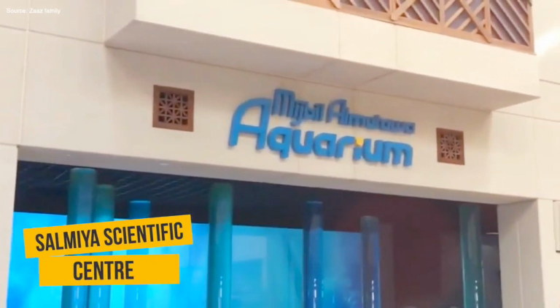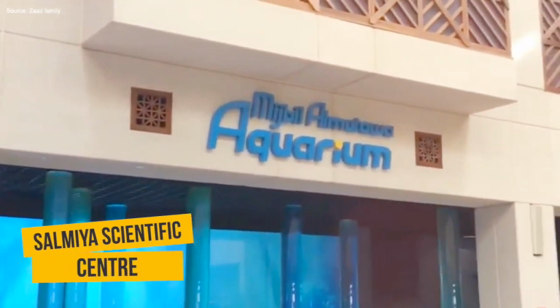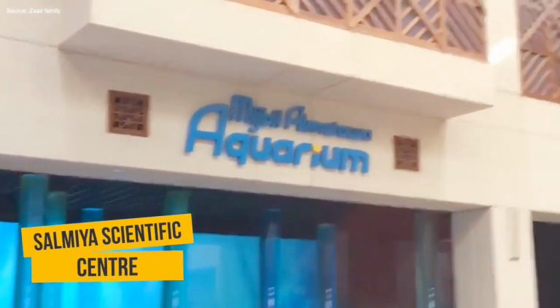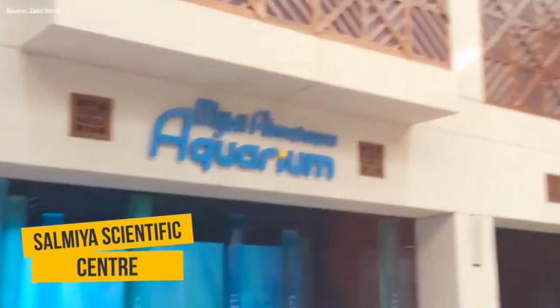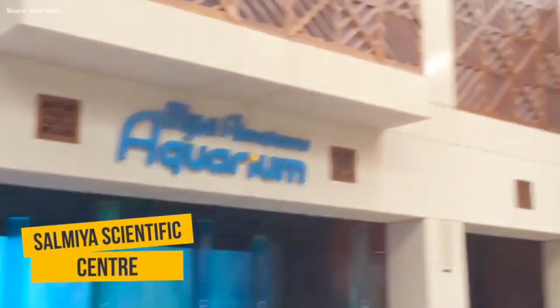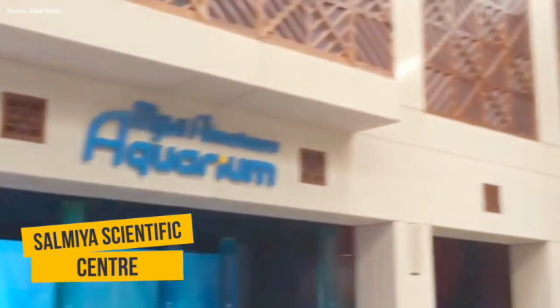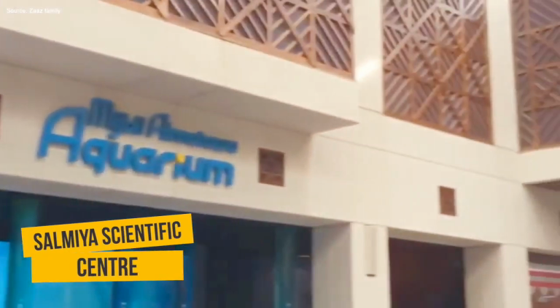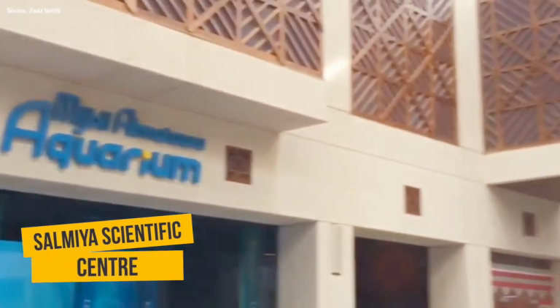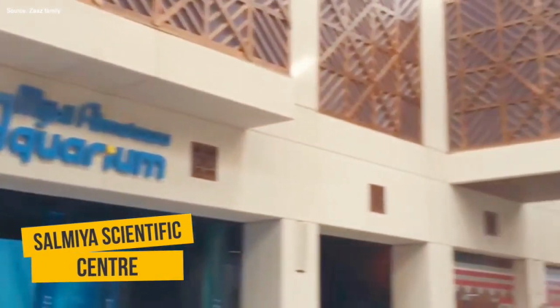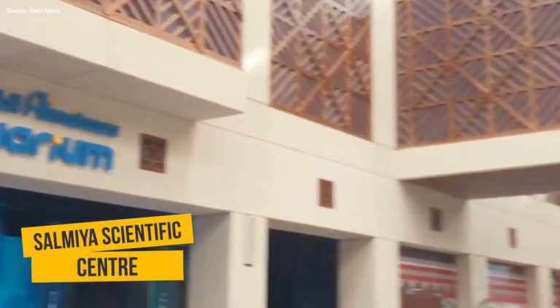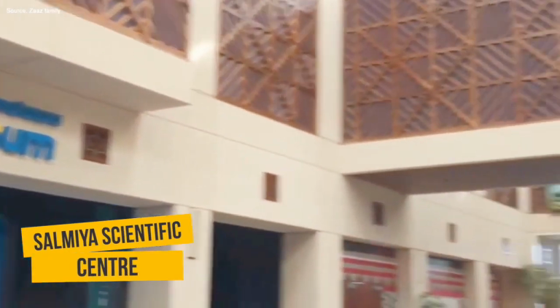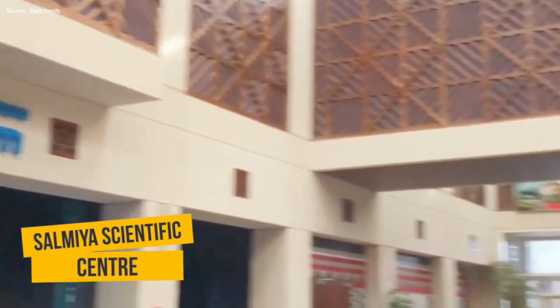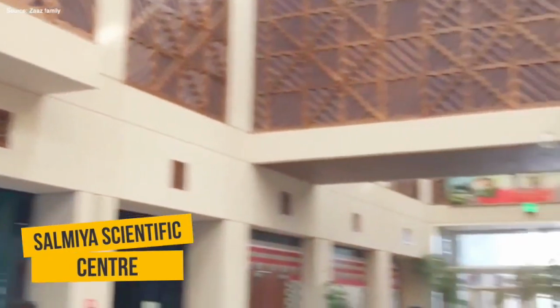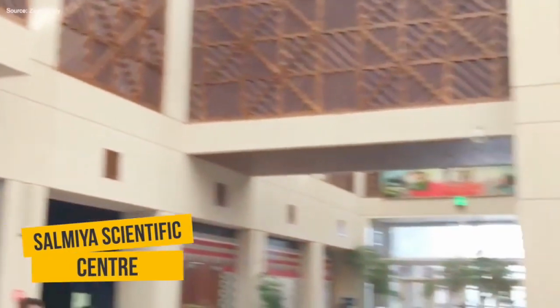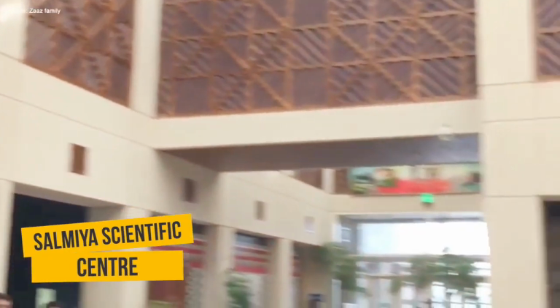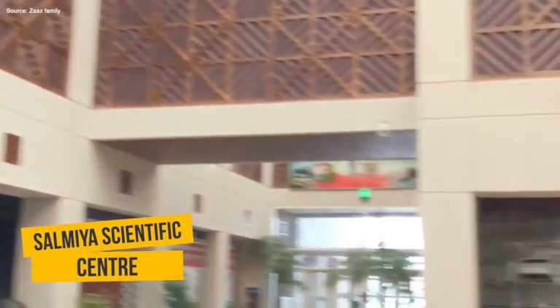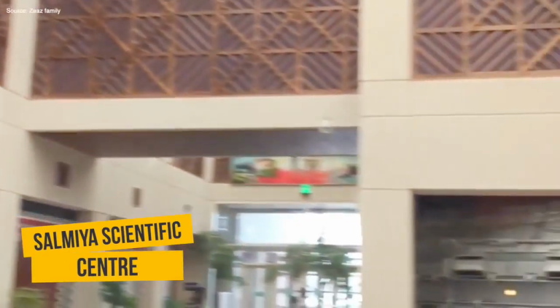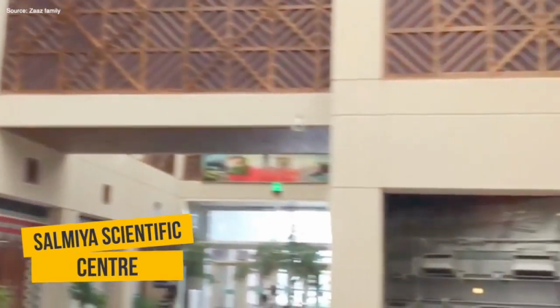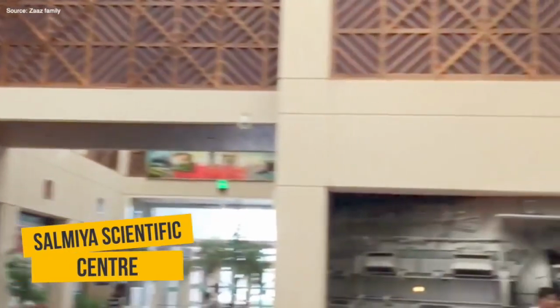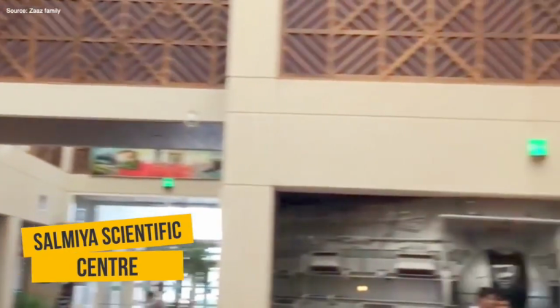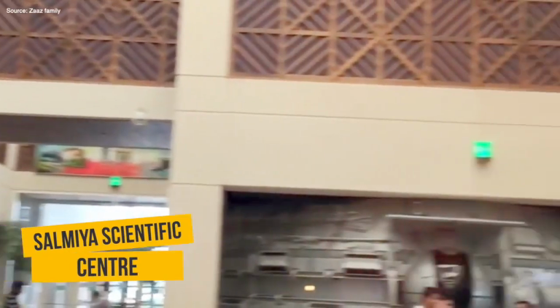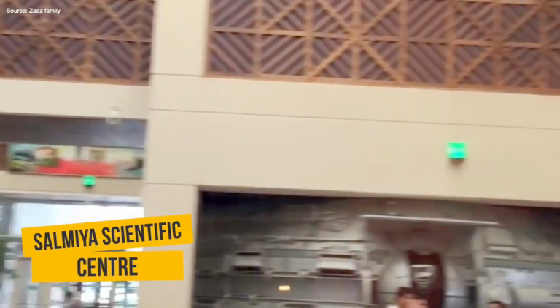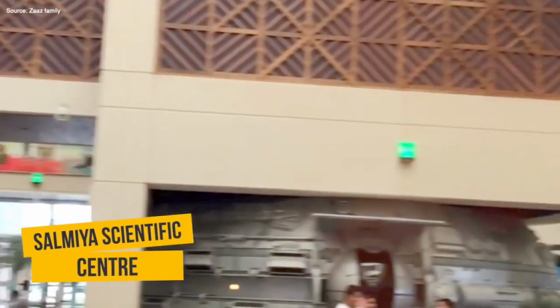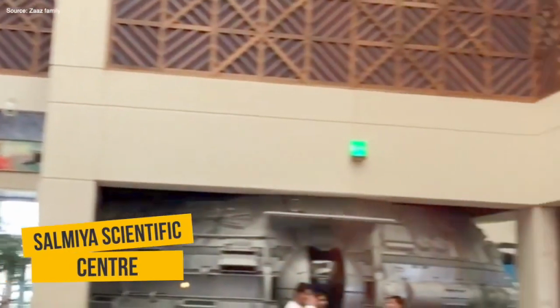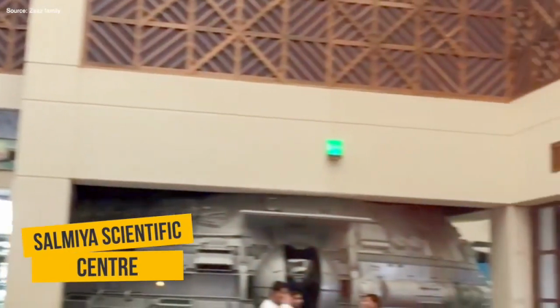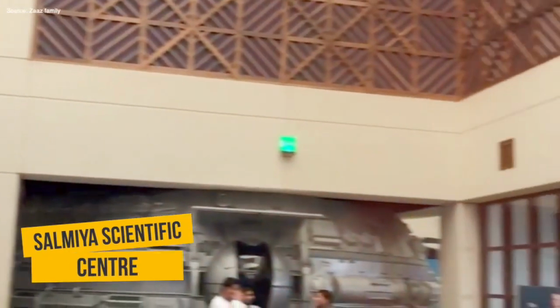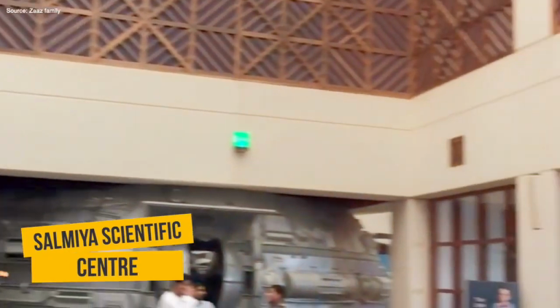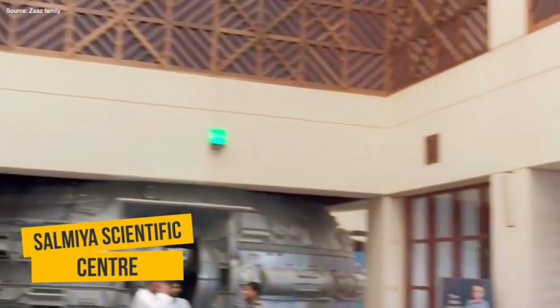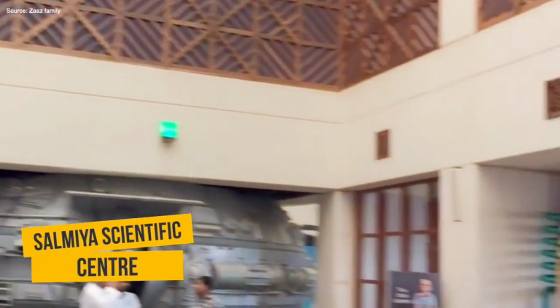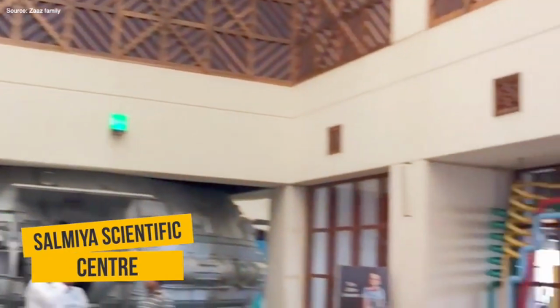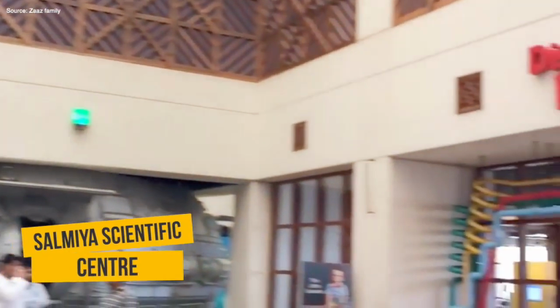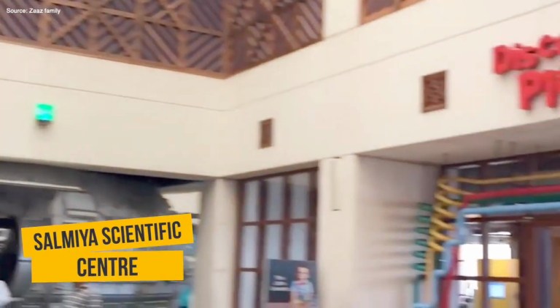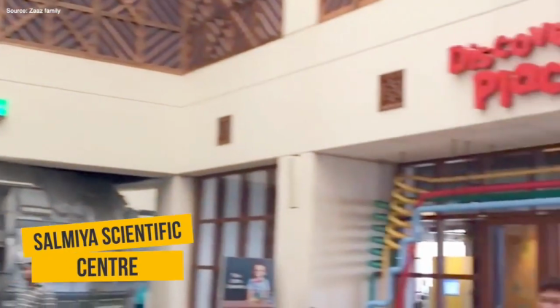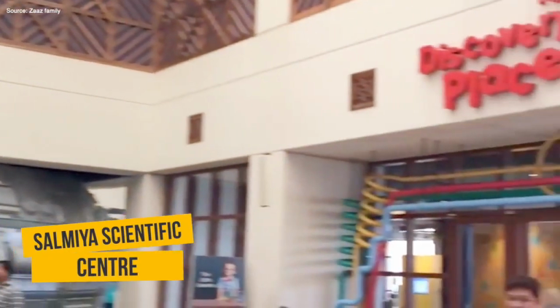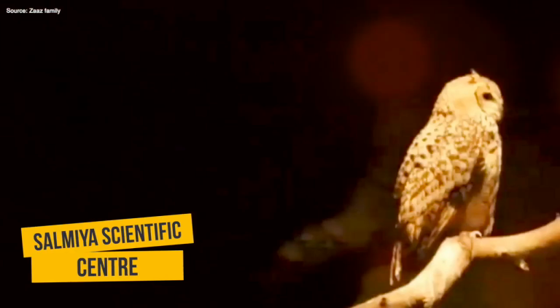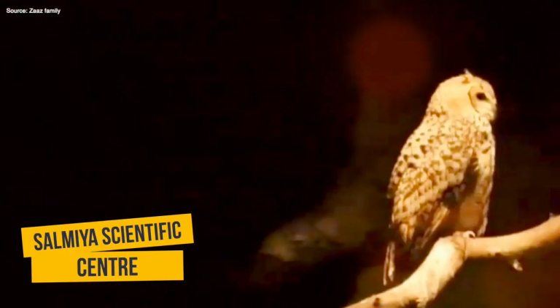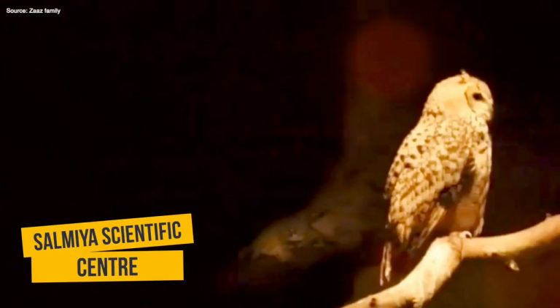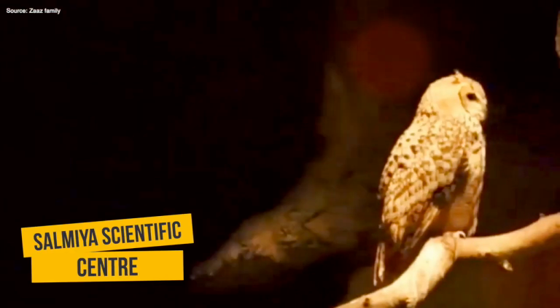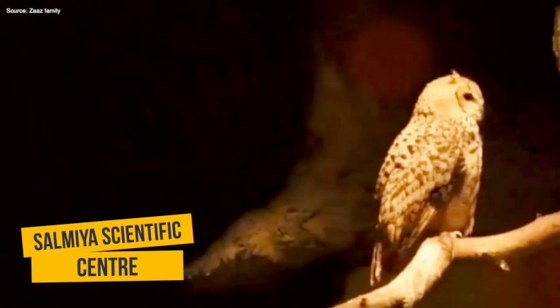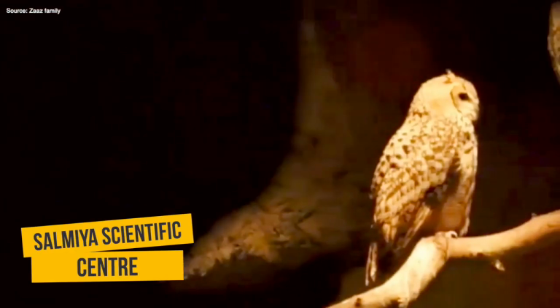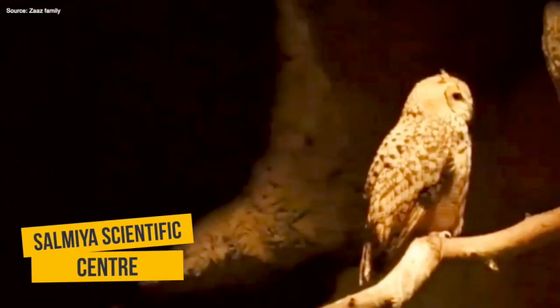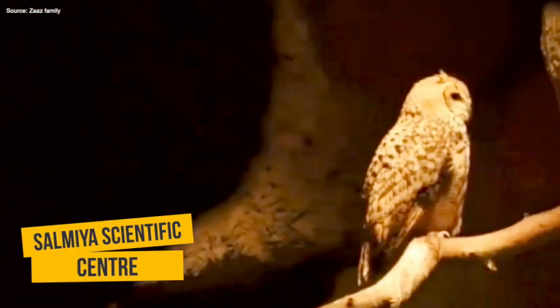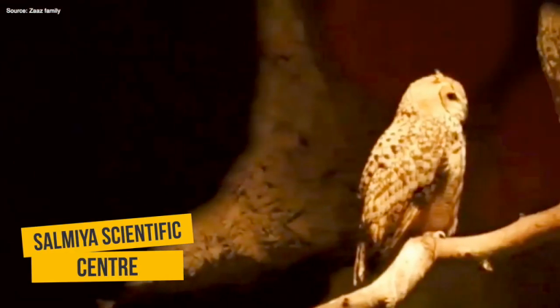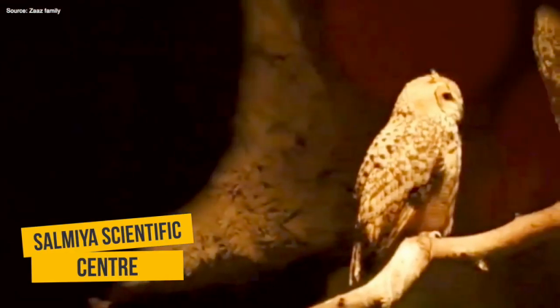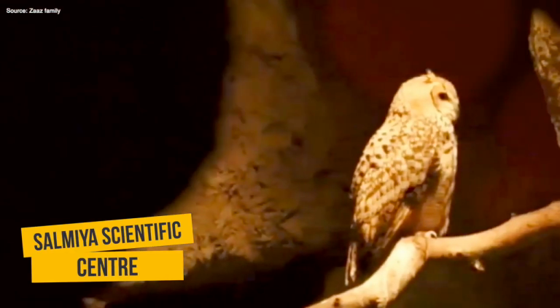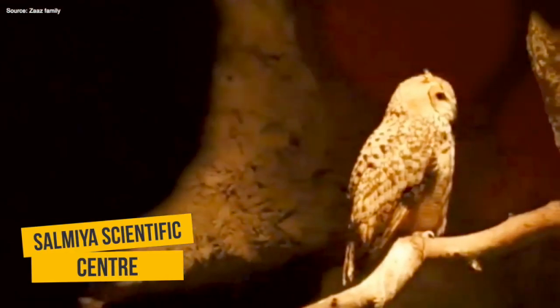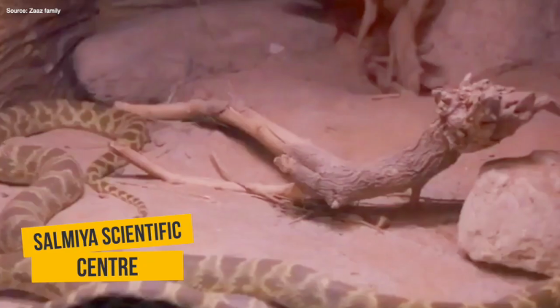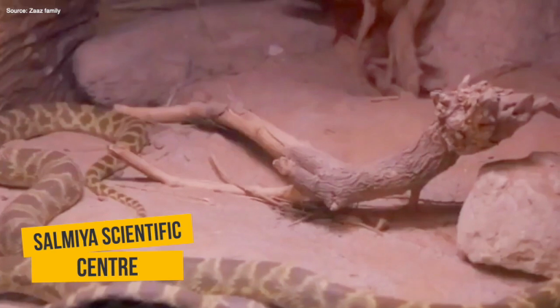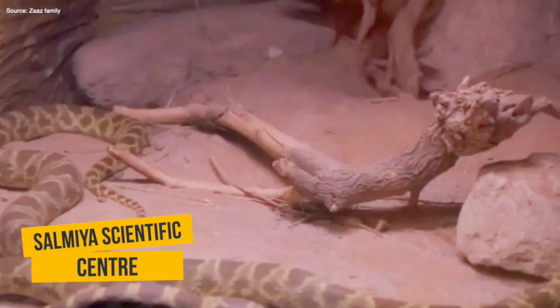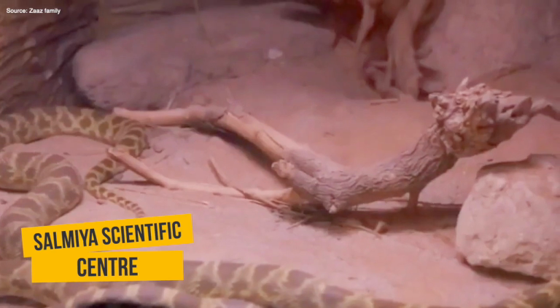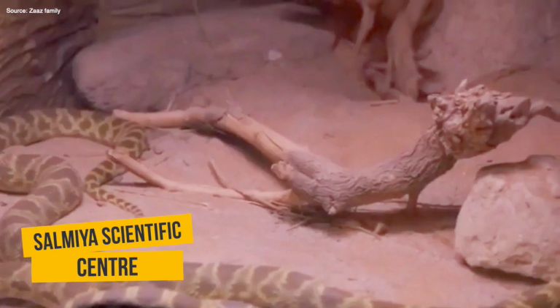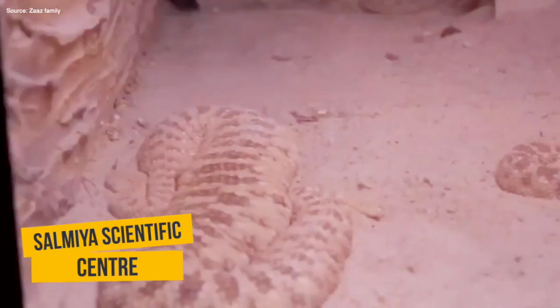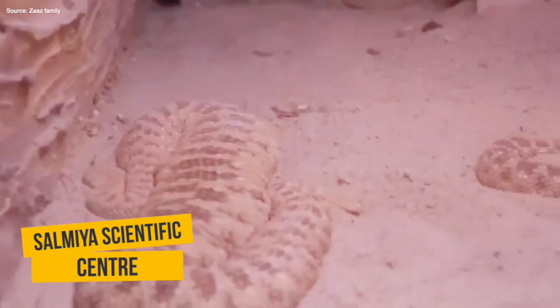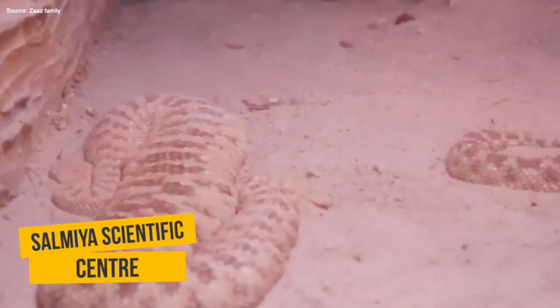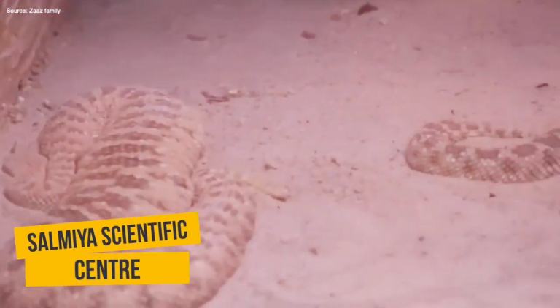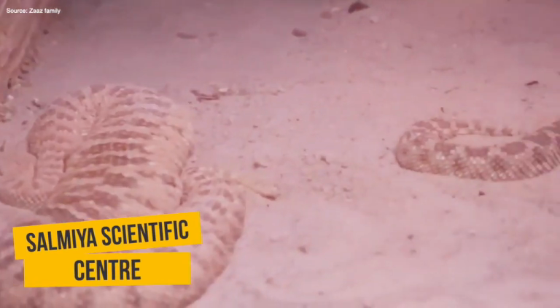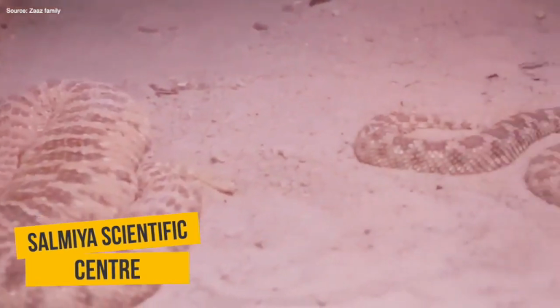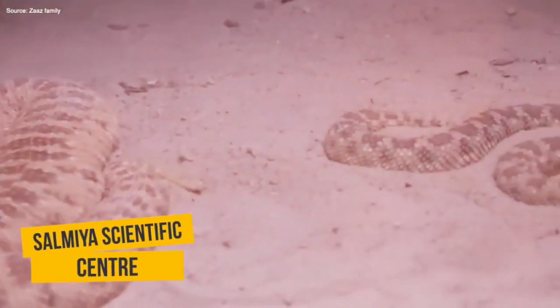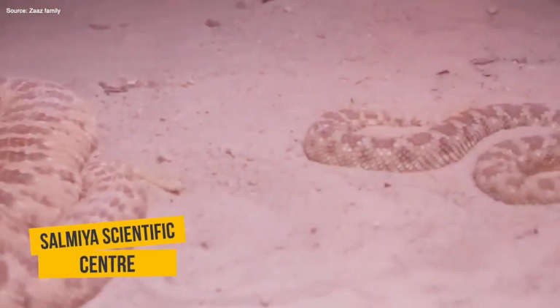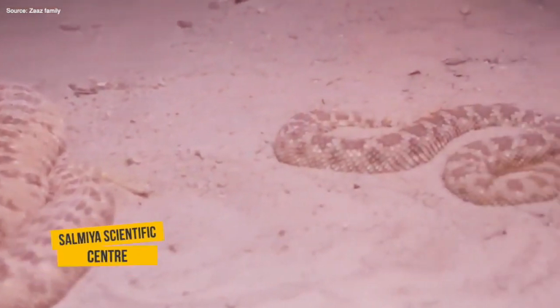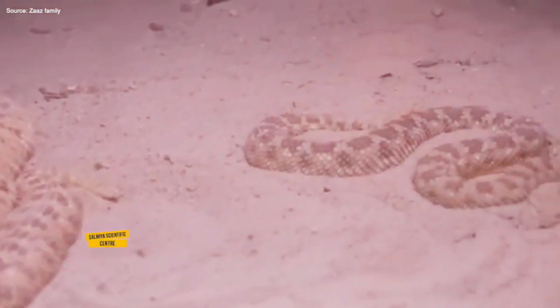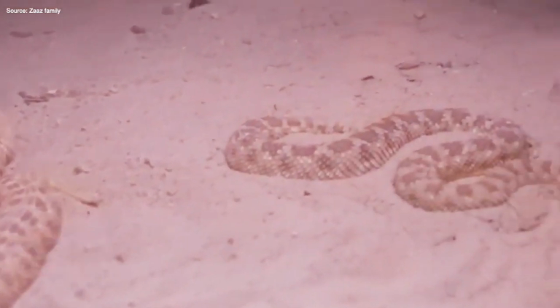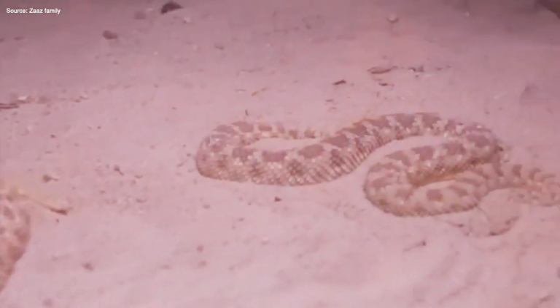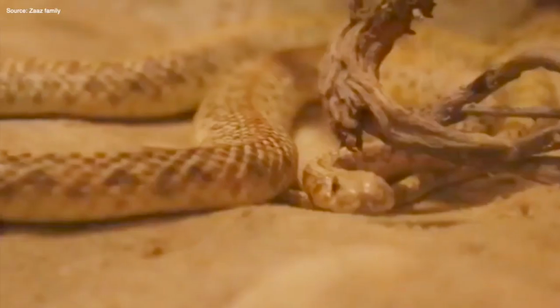Salmiya Scientific Center is located in Salmiya, Kuwait. It serves as a center for environmental education of the Persian Gulf.